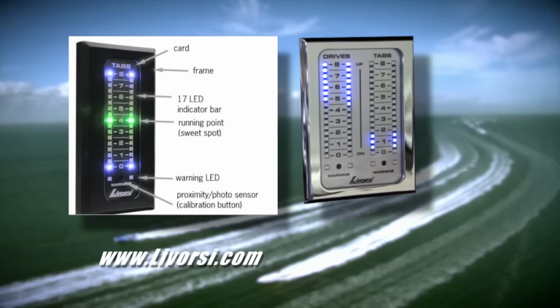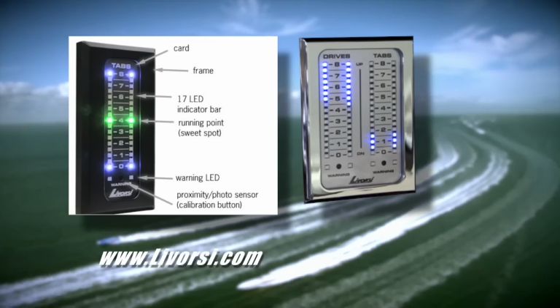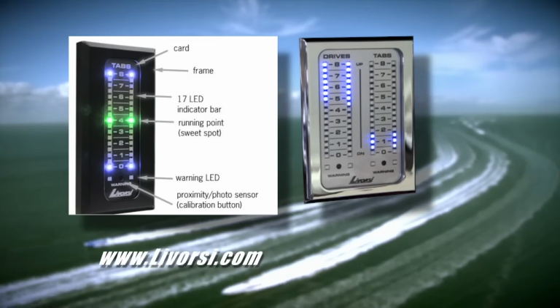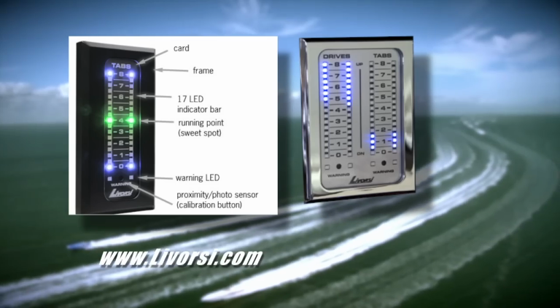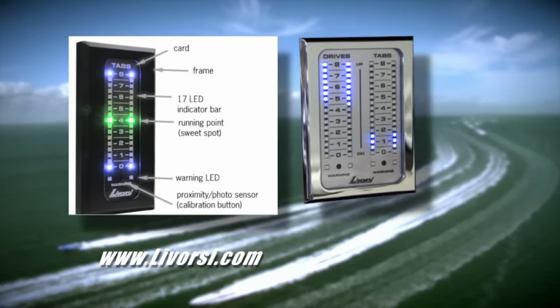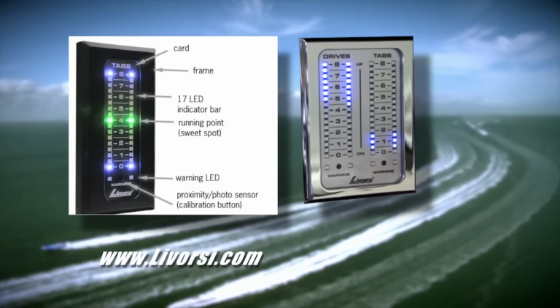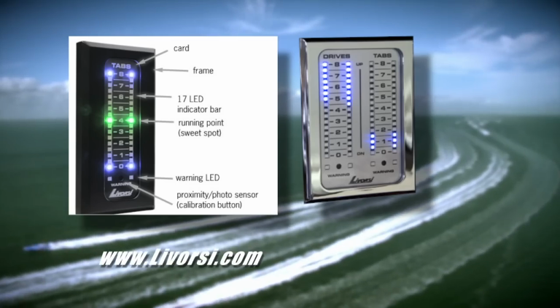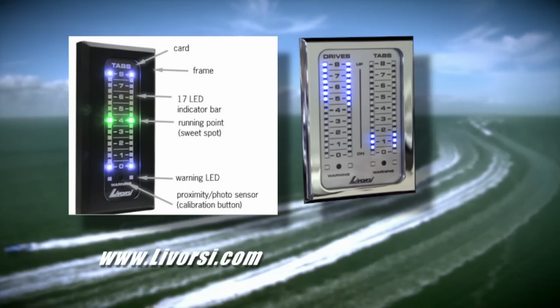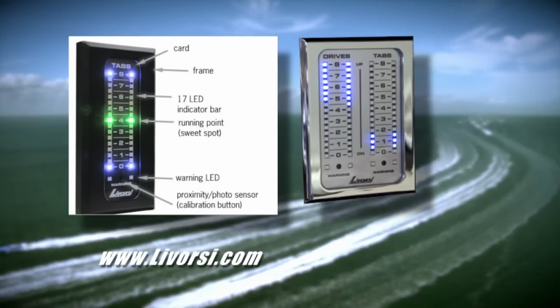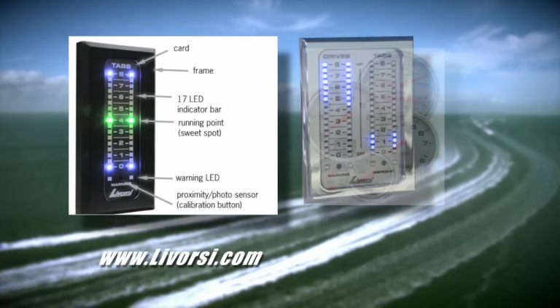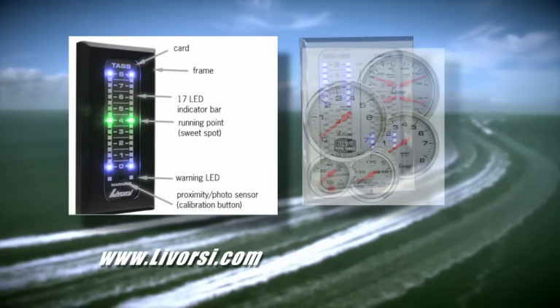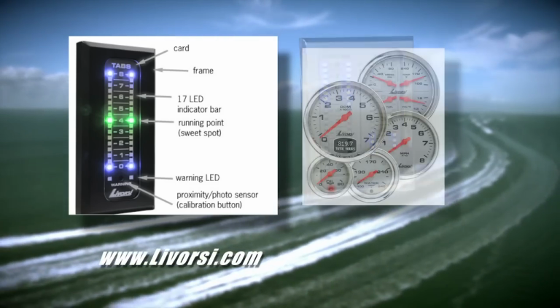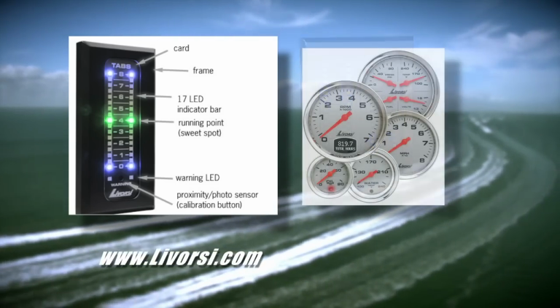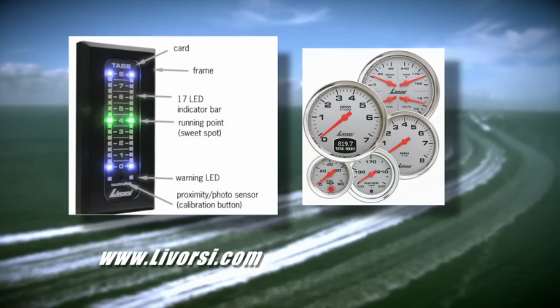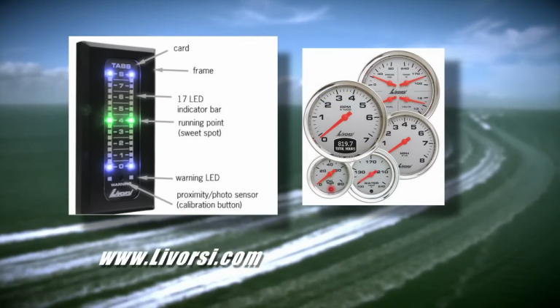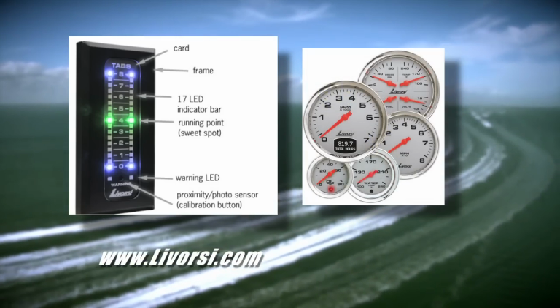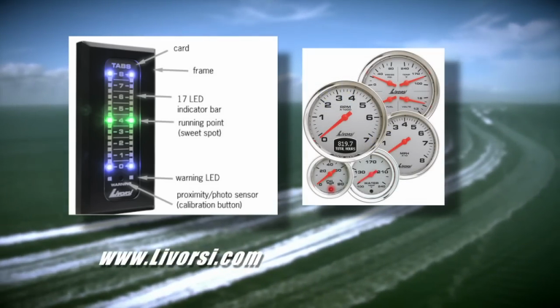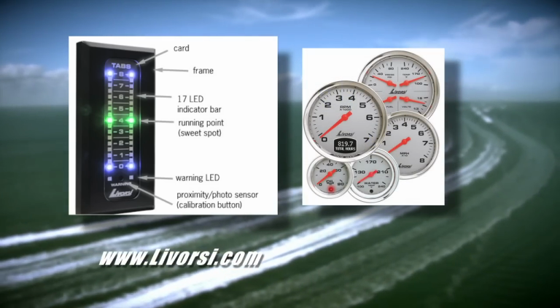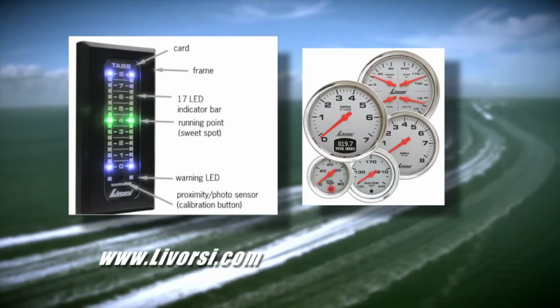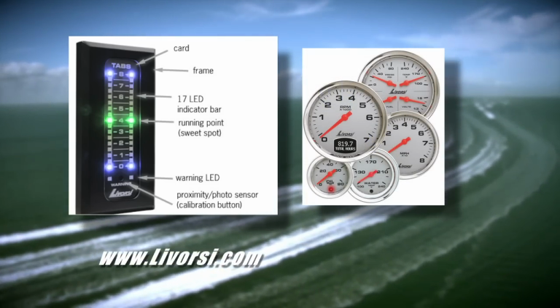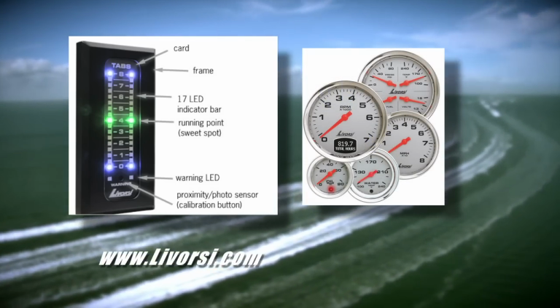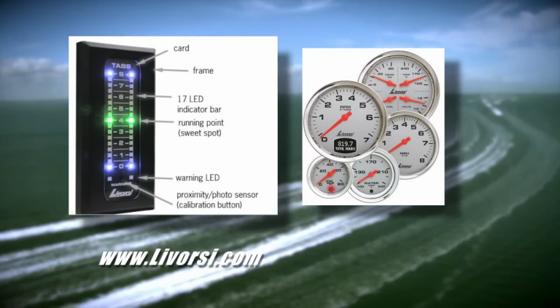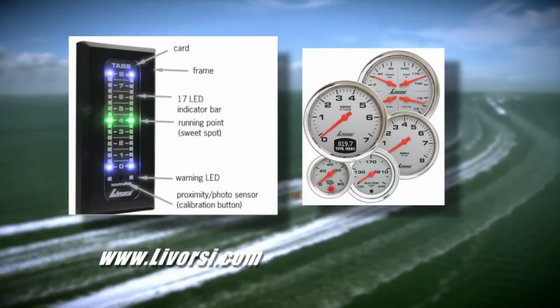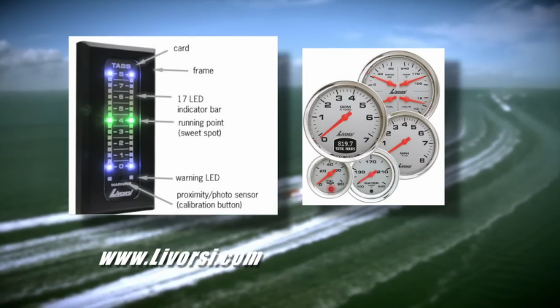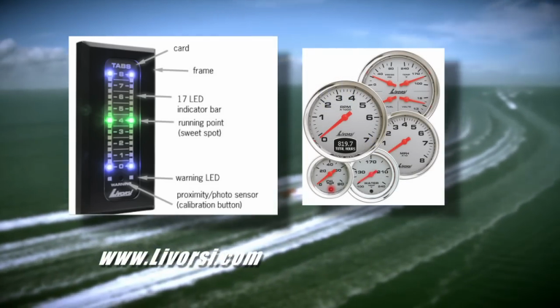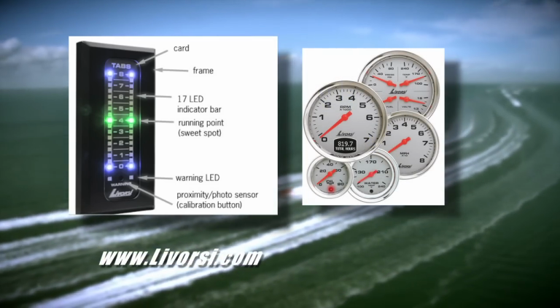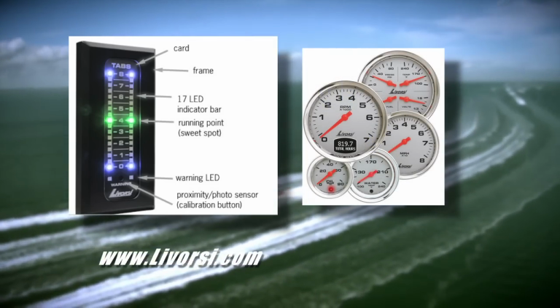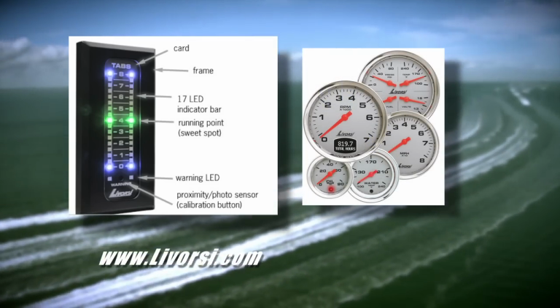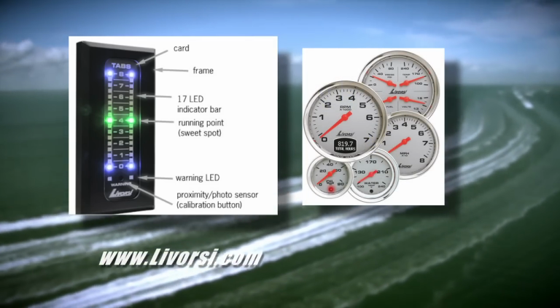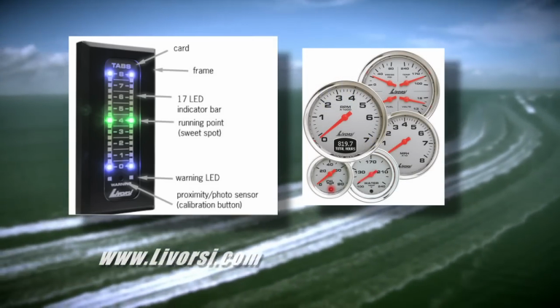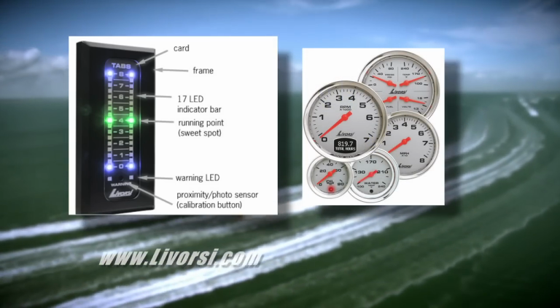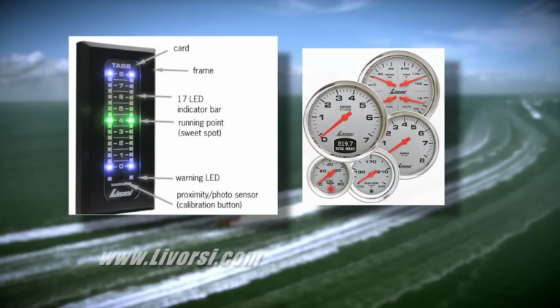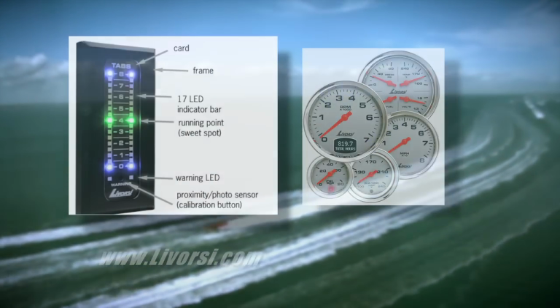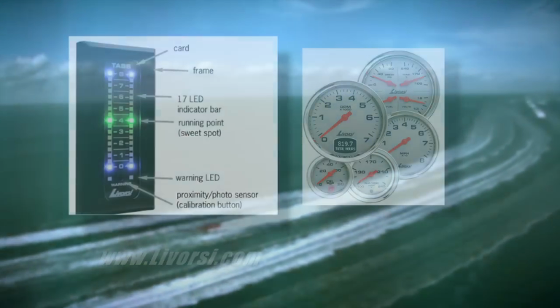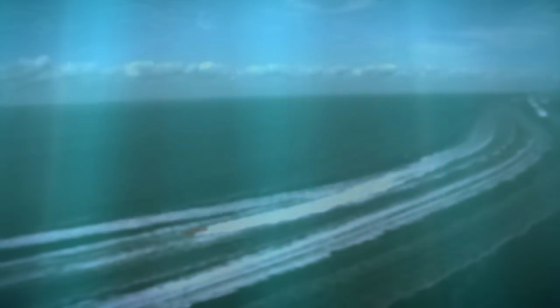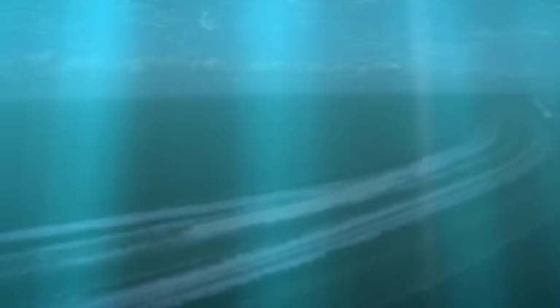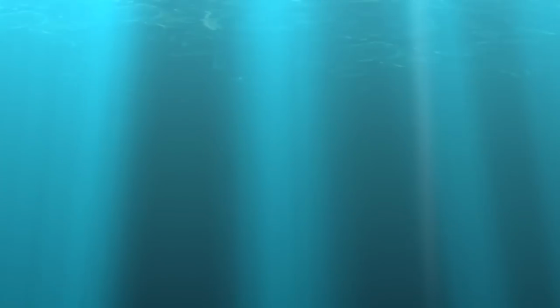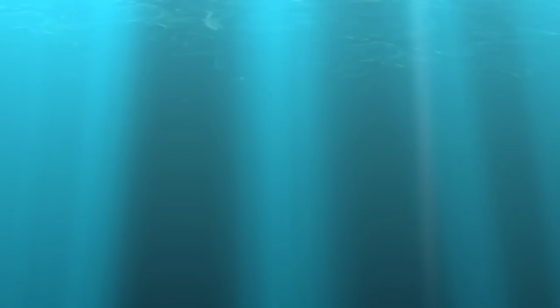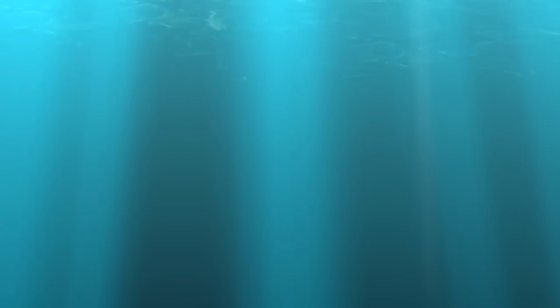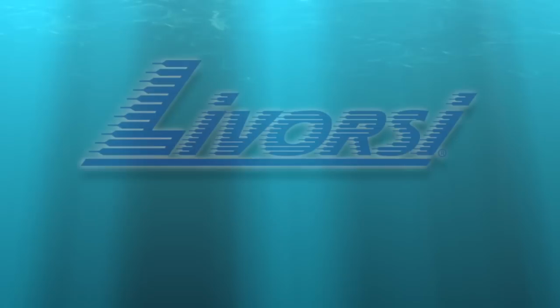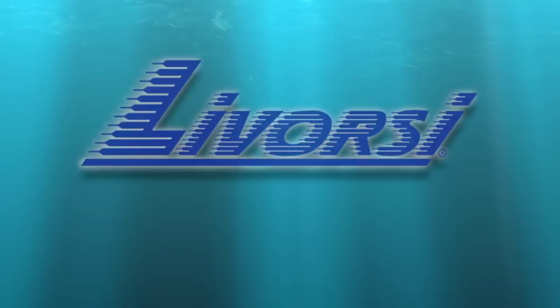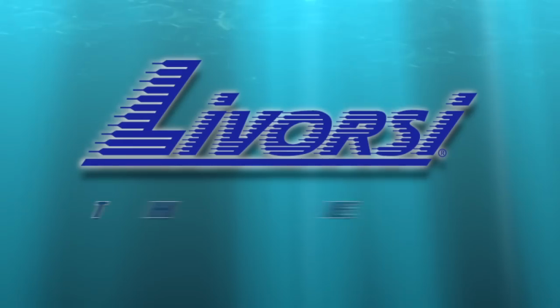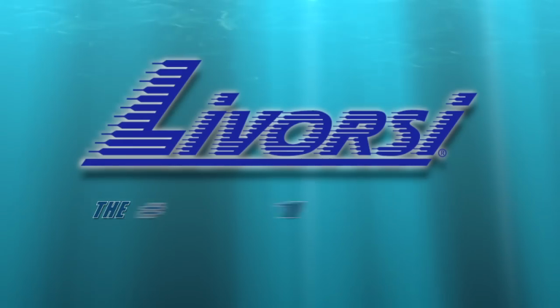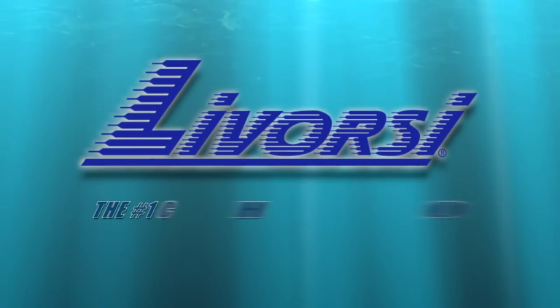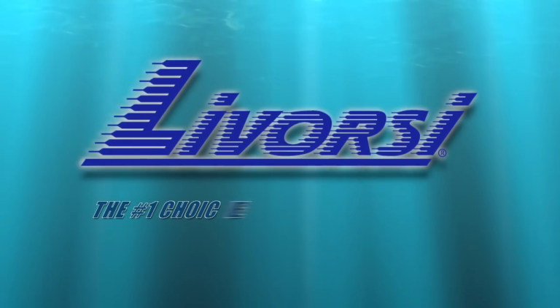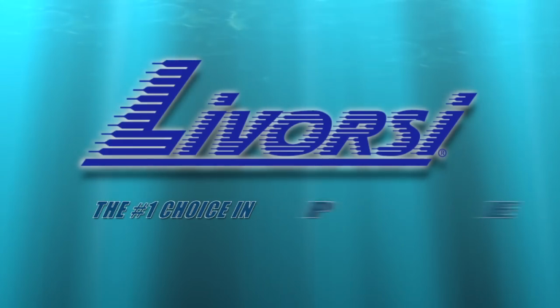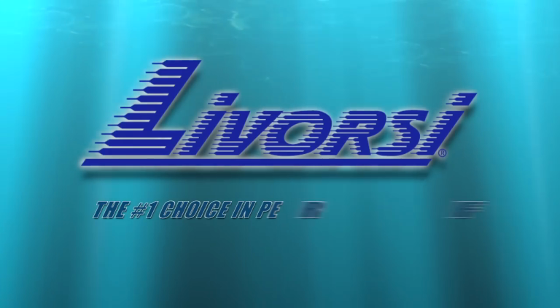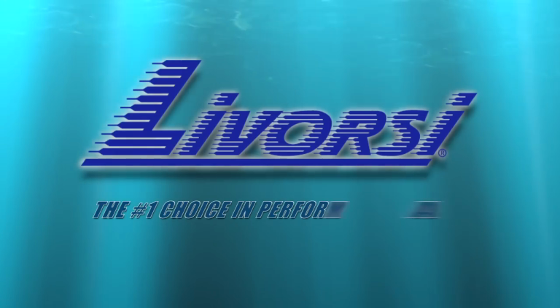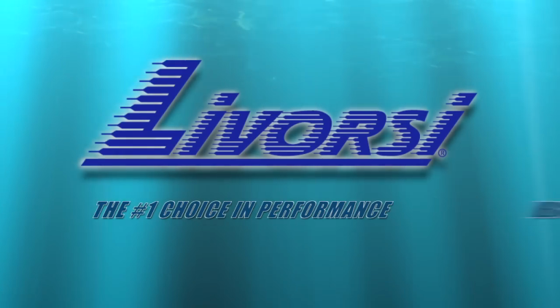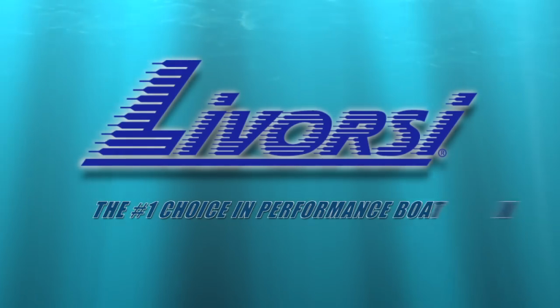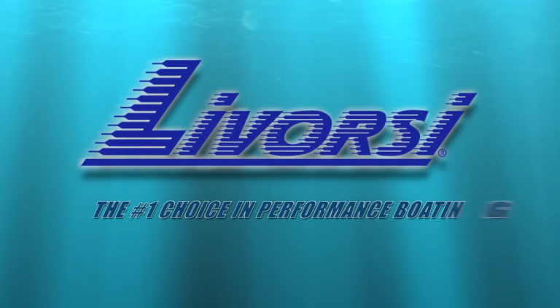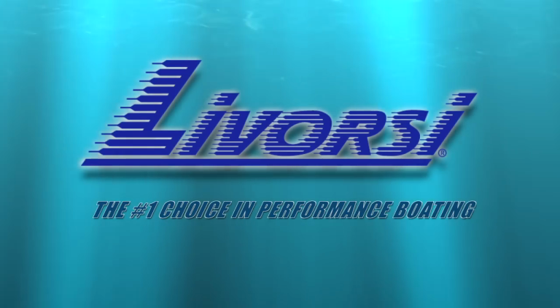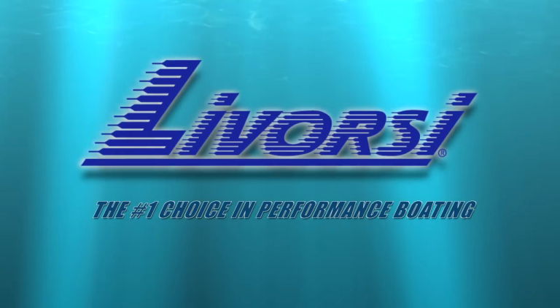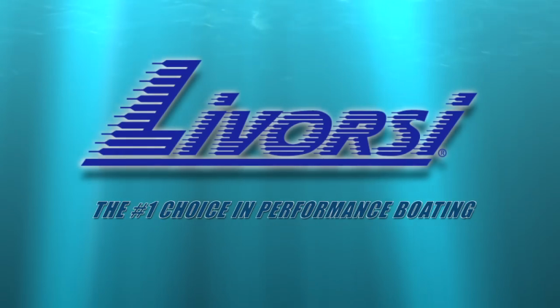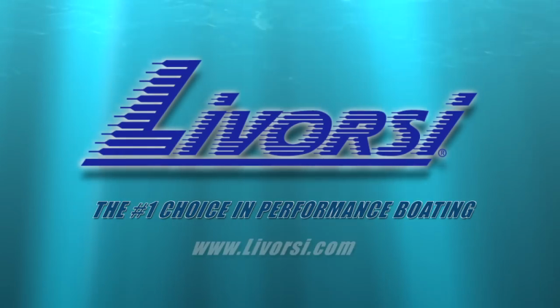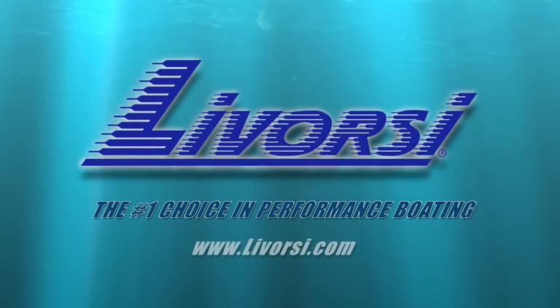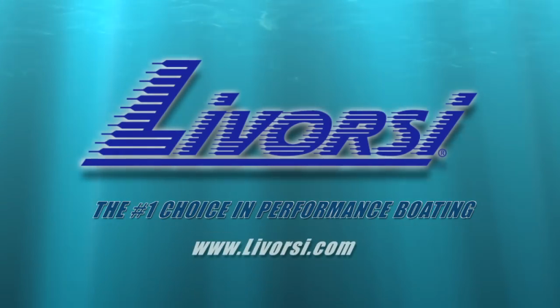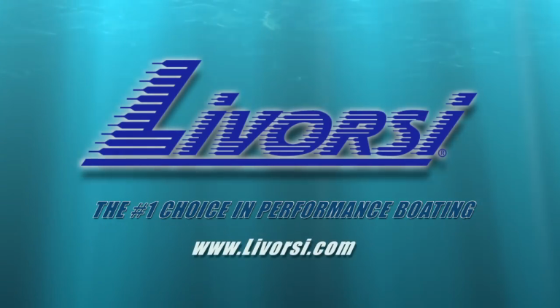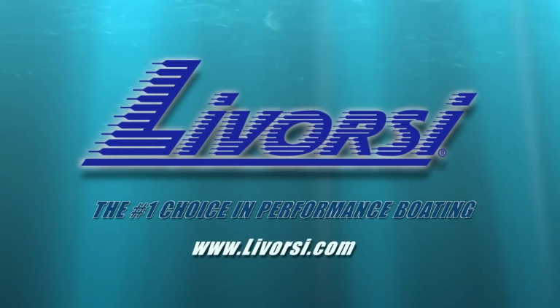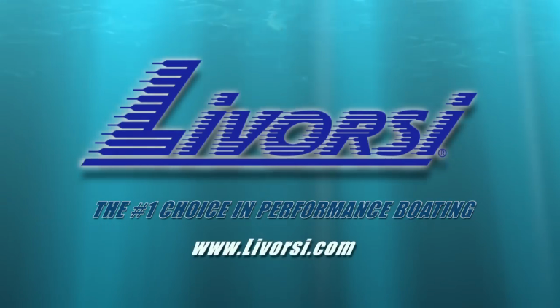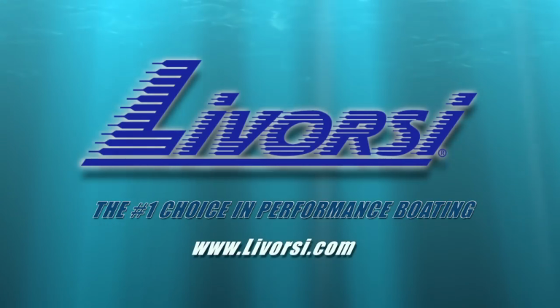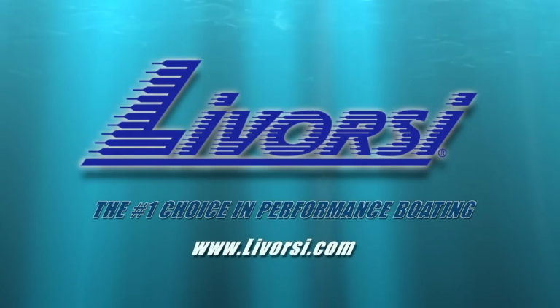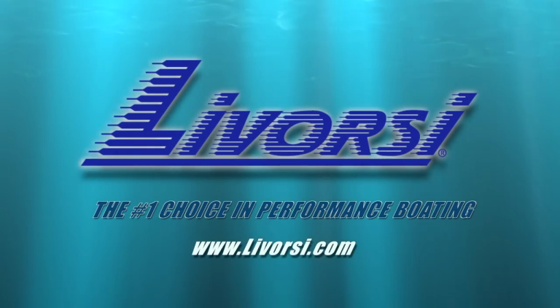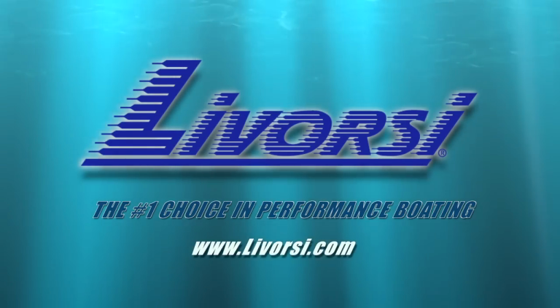Real-time data about your engines, drives, and on-board systems. Laborsi Marine, the number one choice in performance boating.